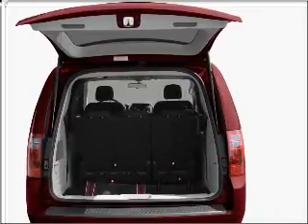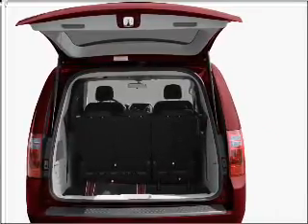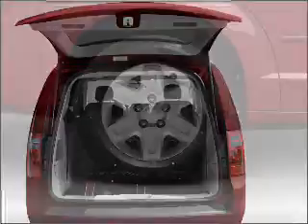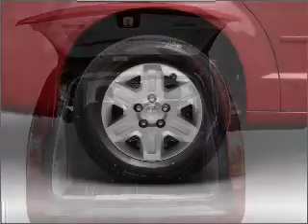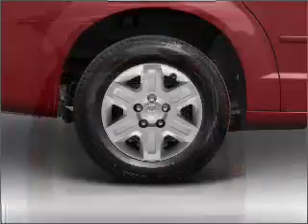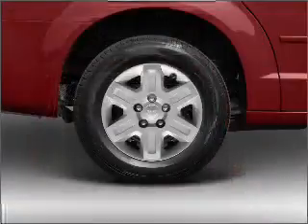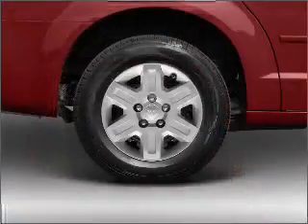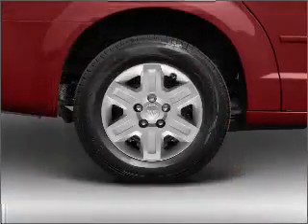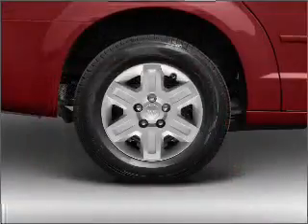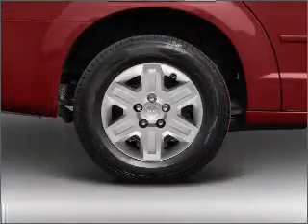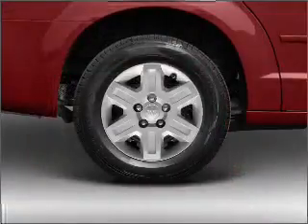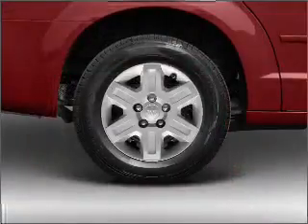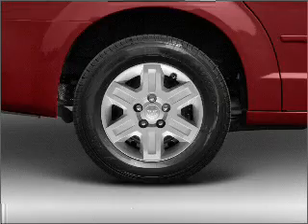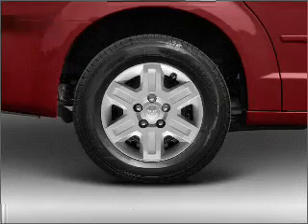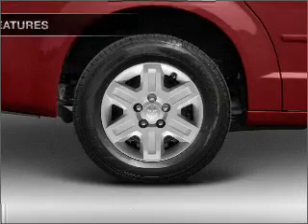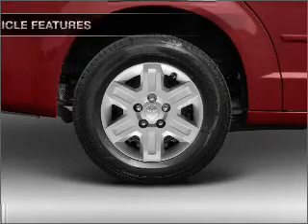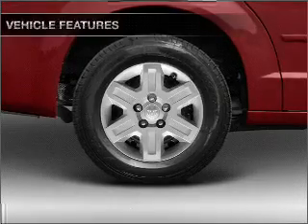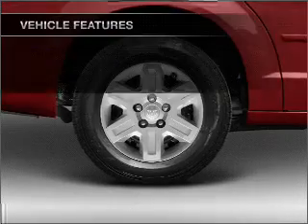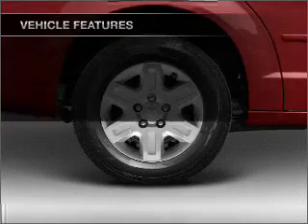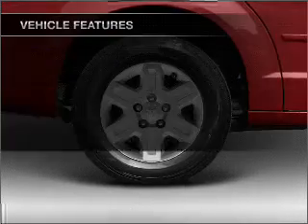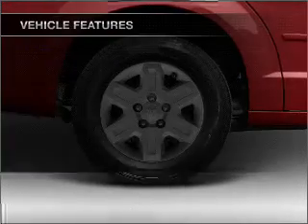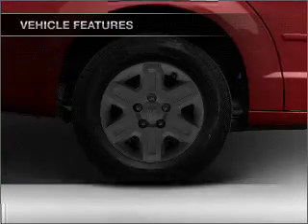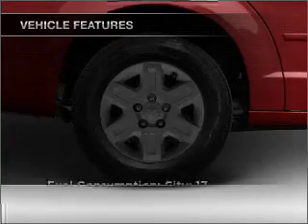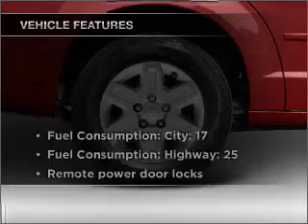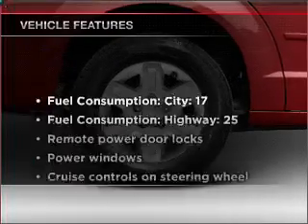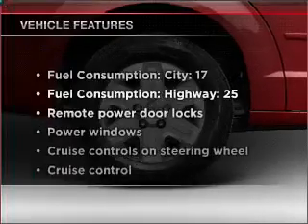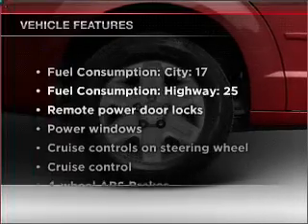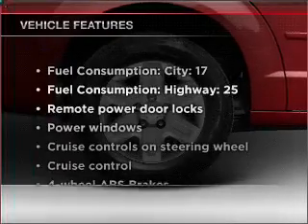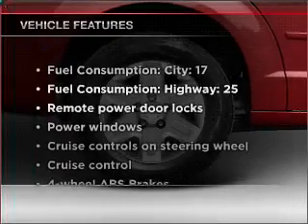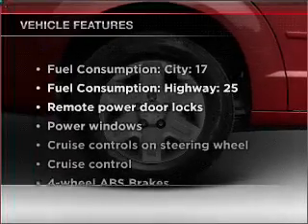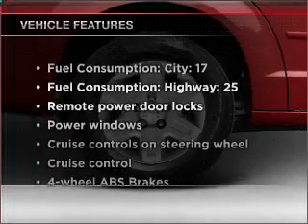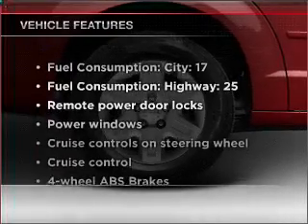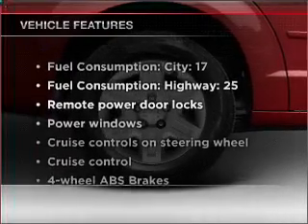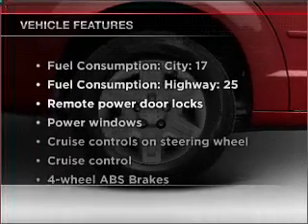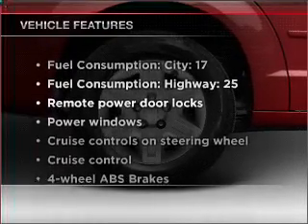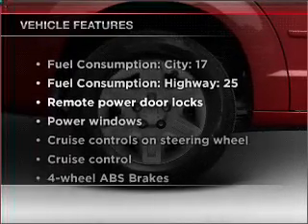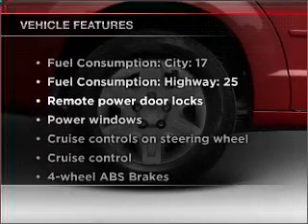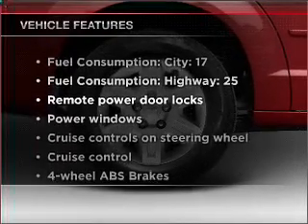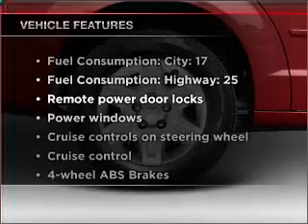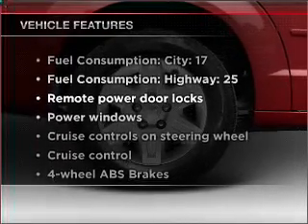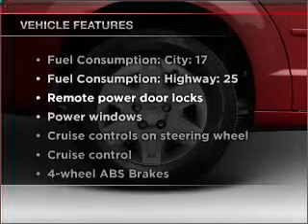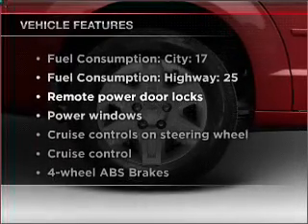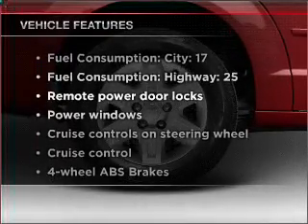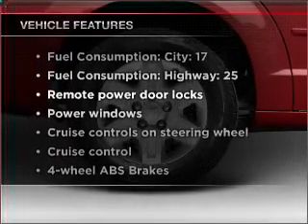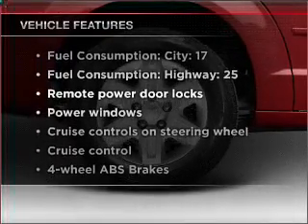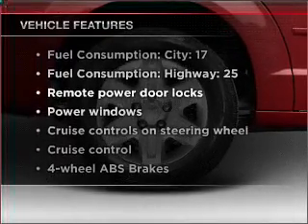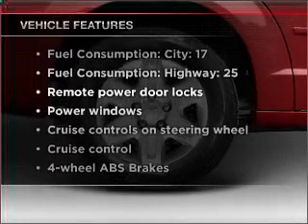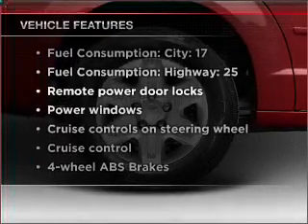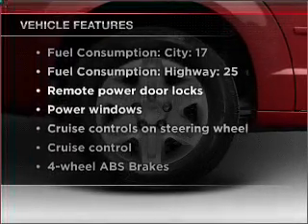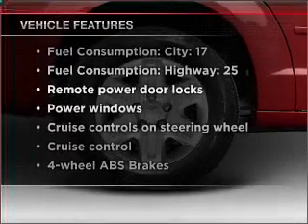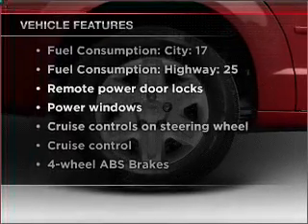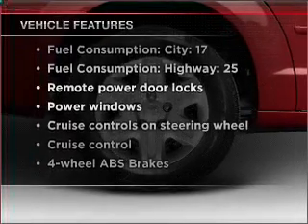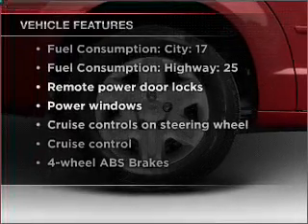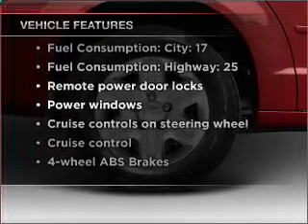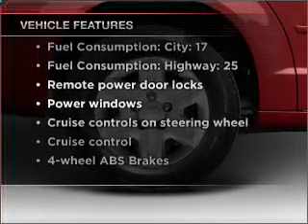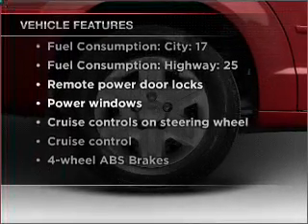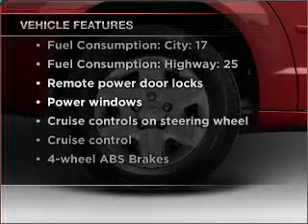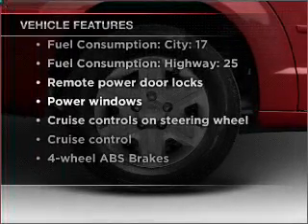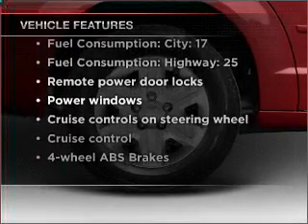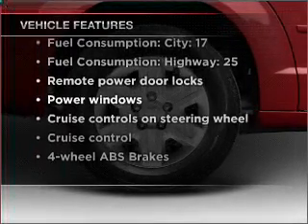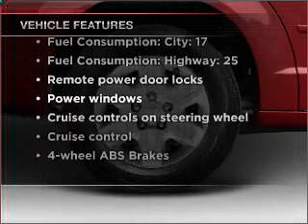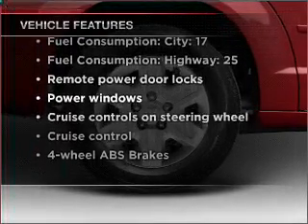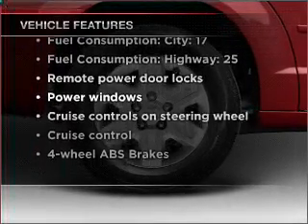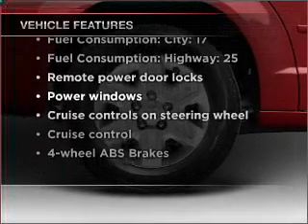Power and reliability are a great combination. This vehicle has both, and with these notable features, you won't want to miss out on the opportunity to own this amazing vehicle.